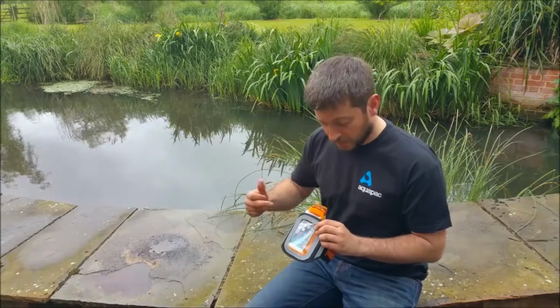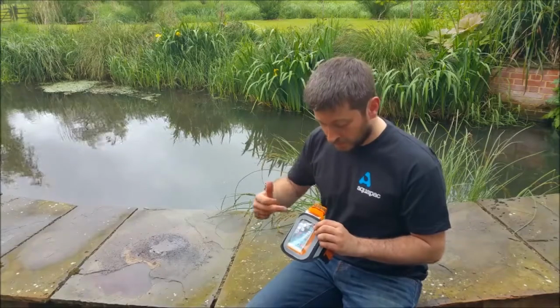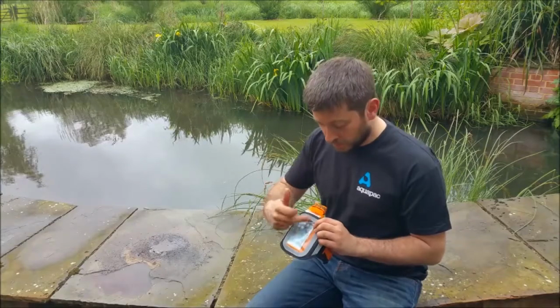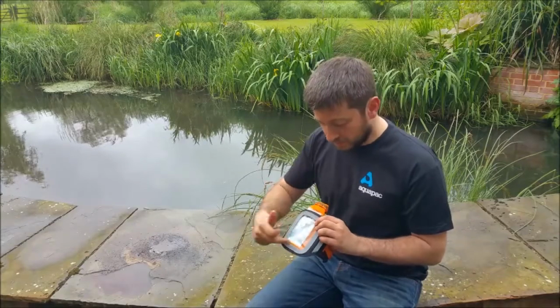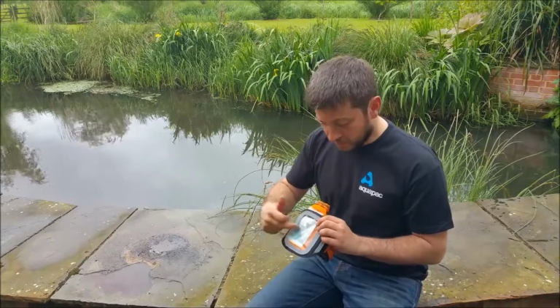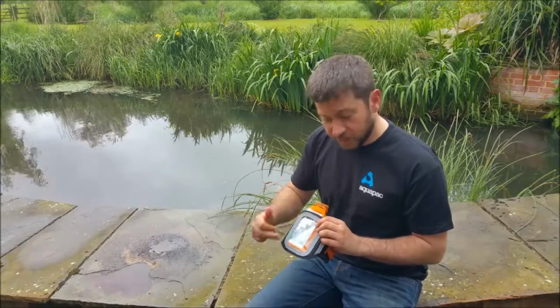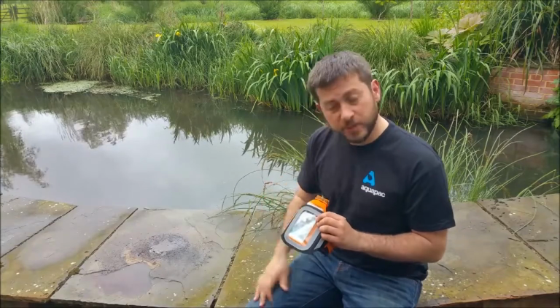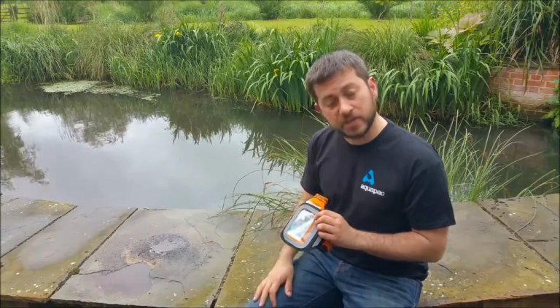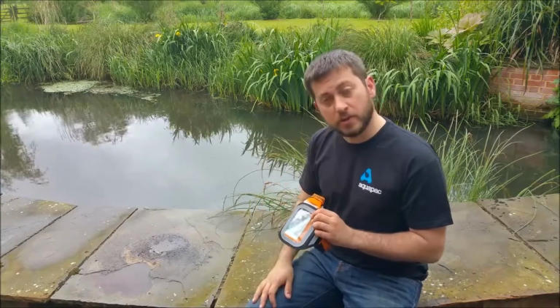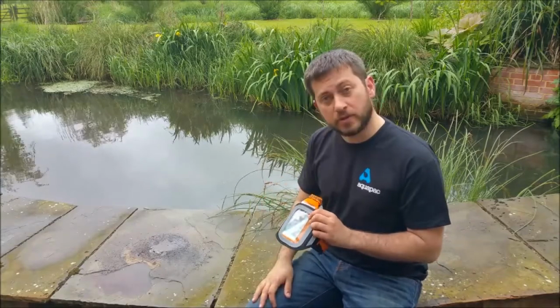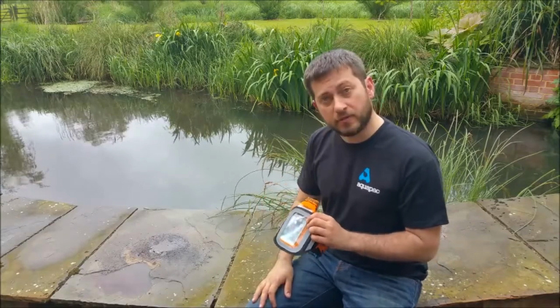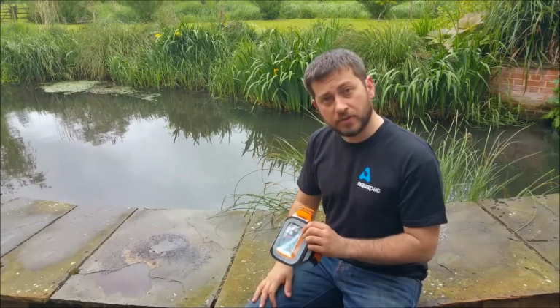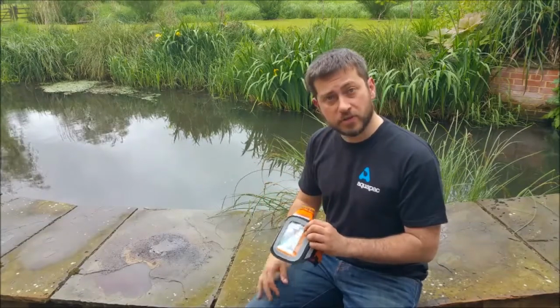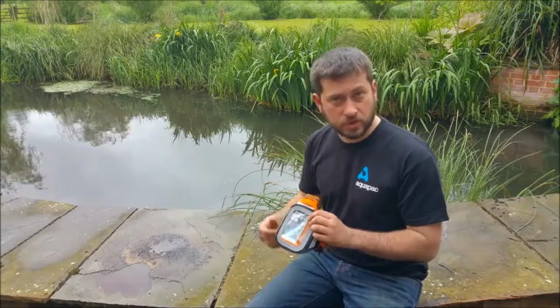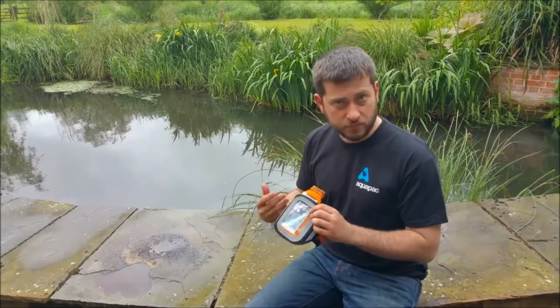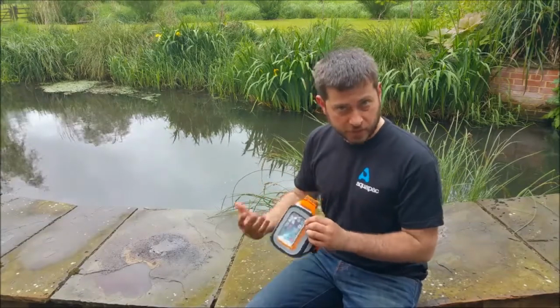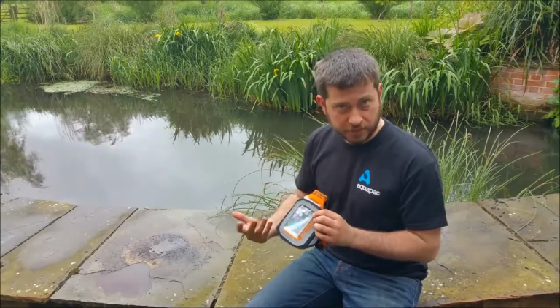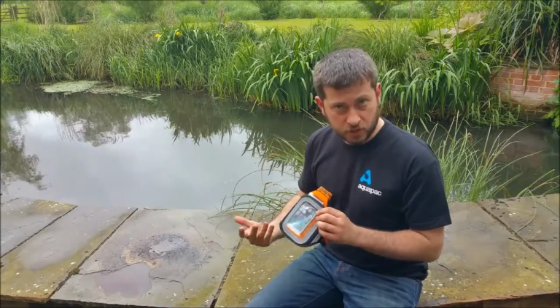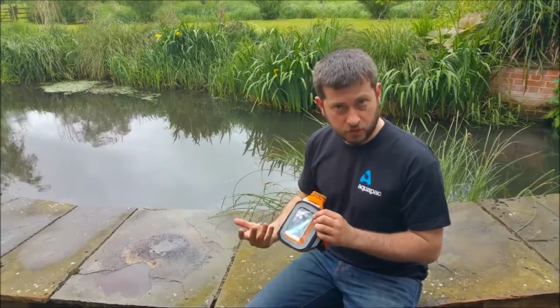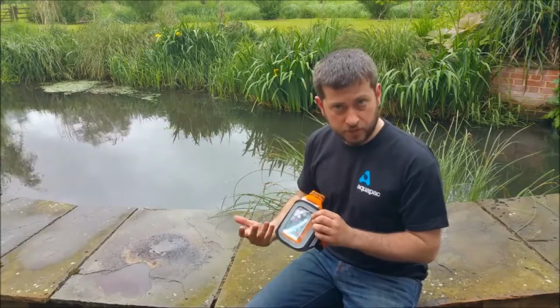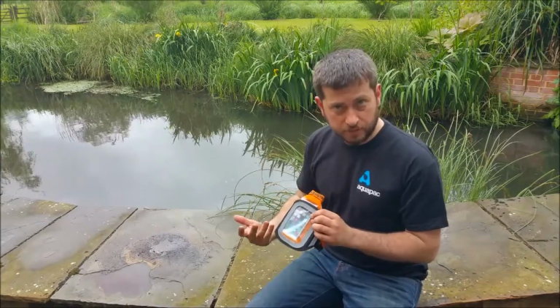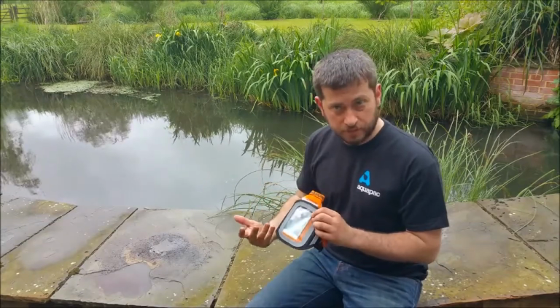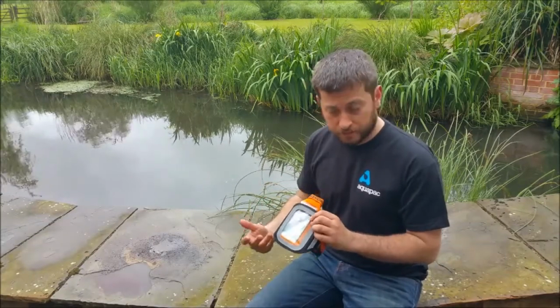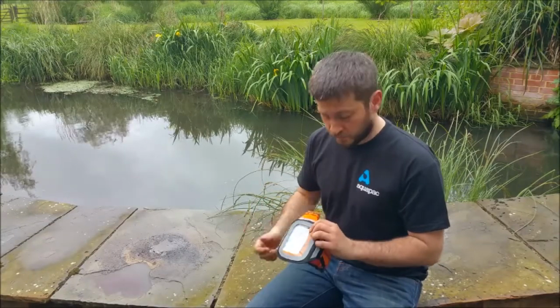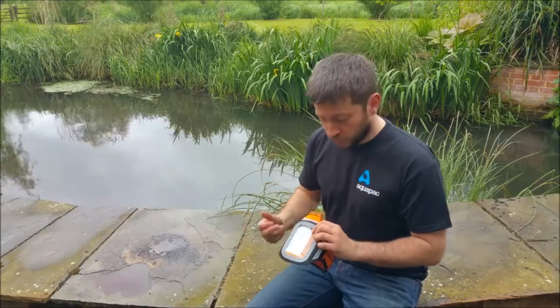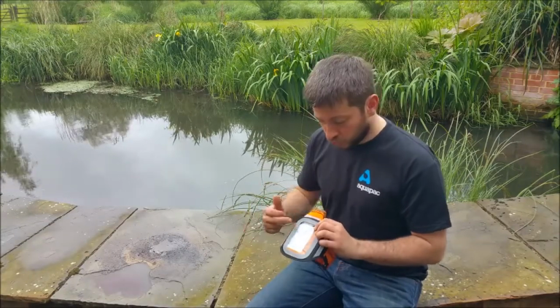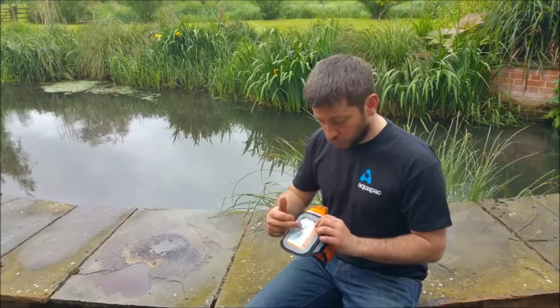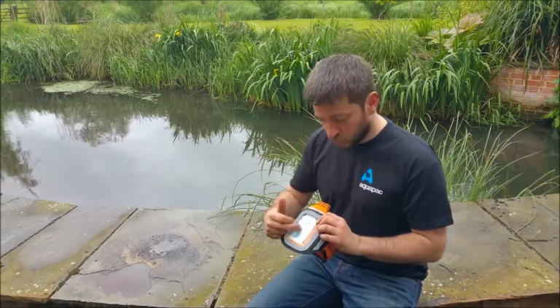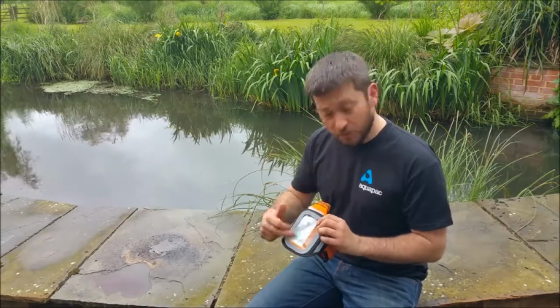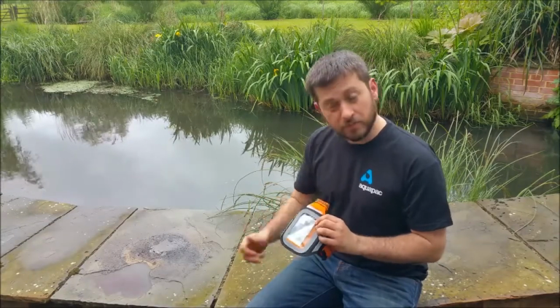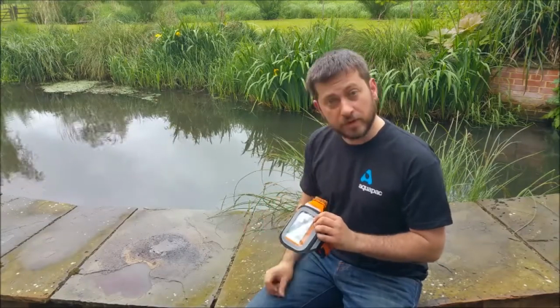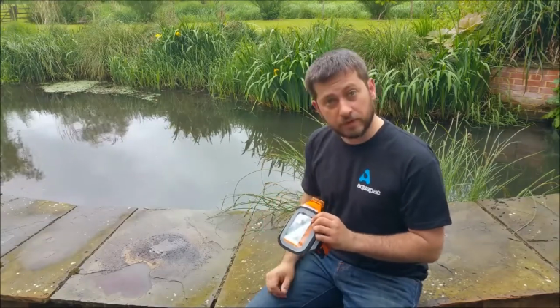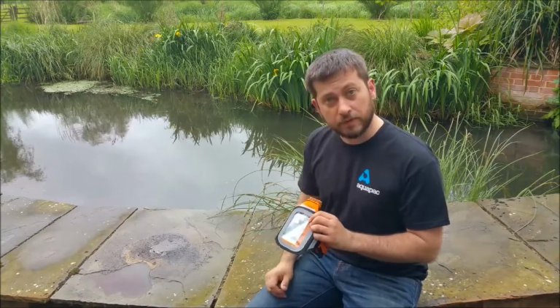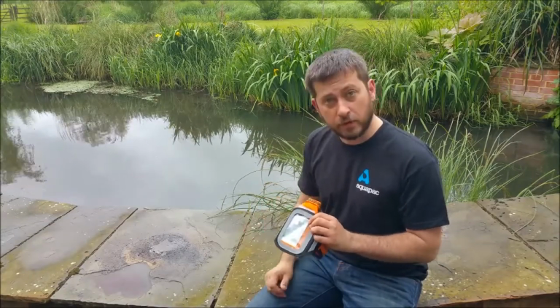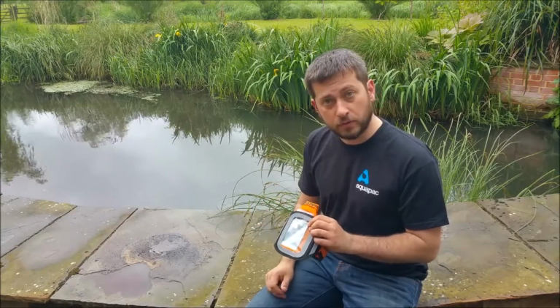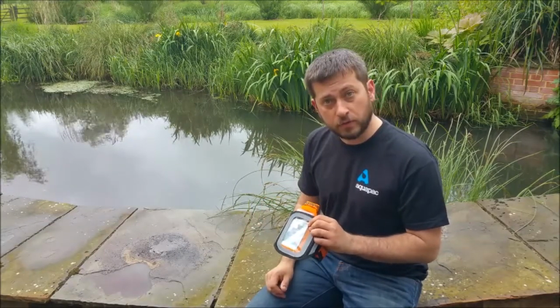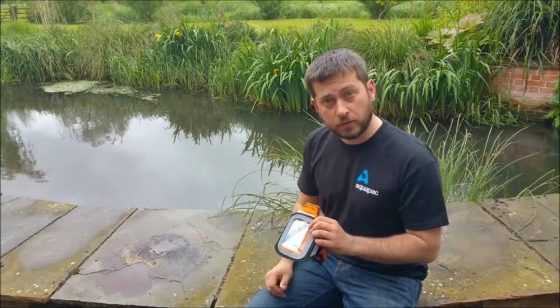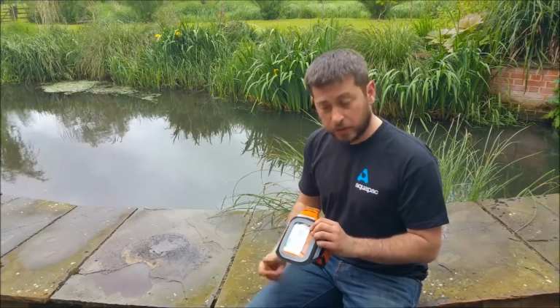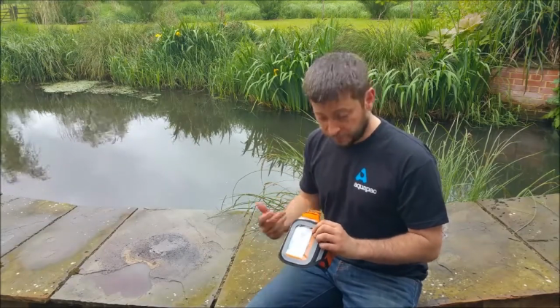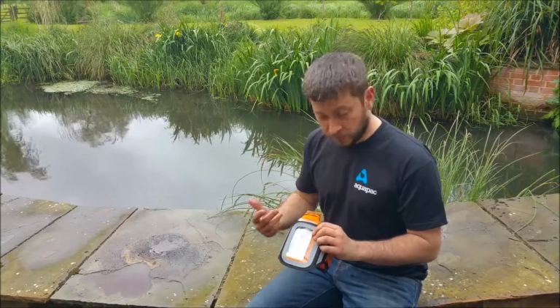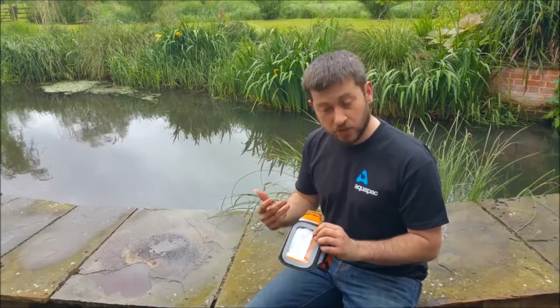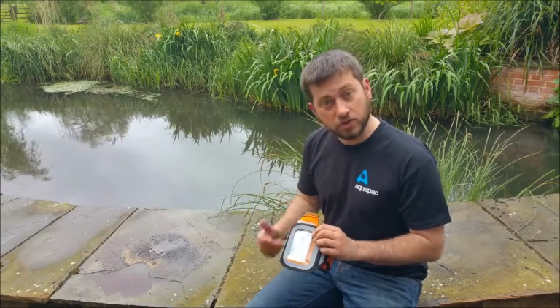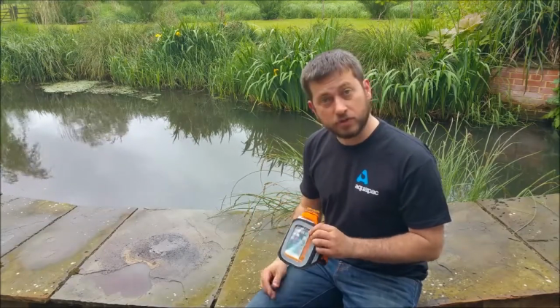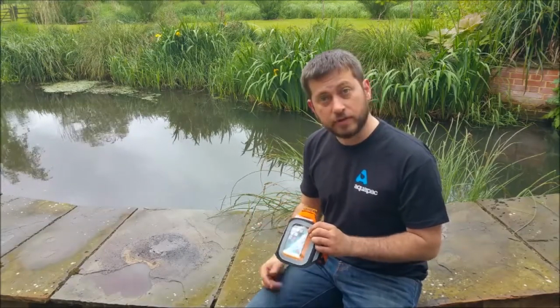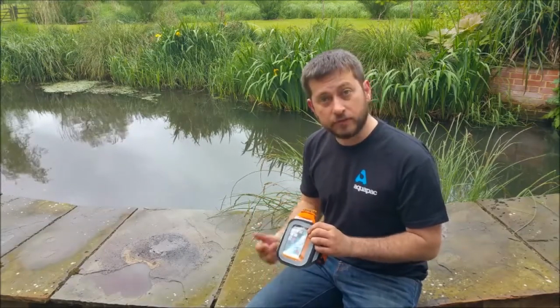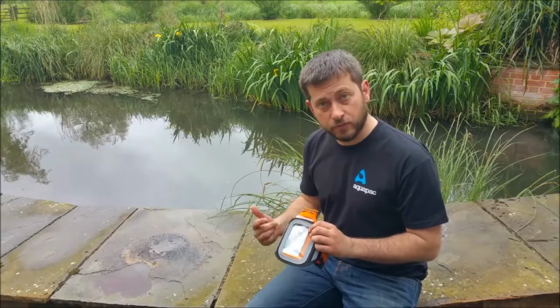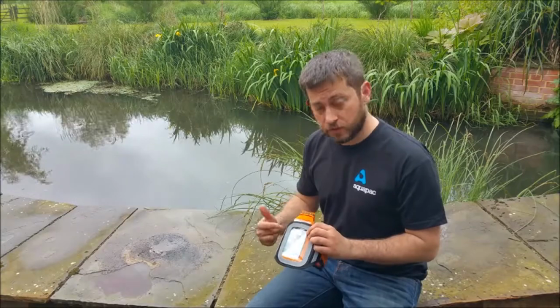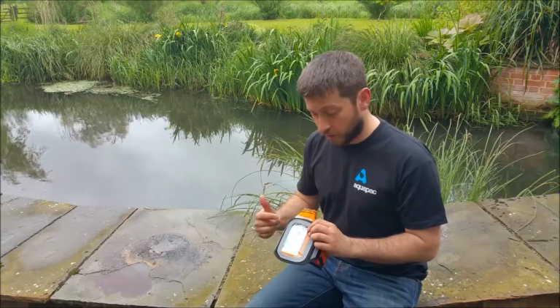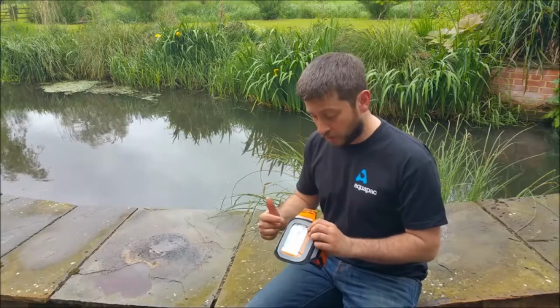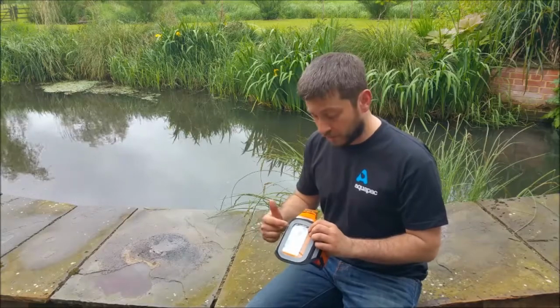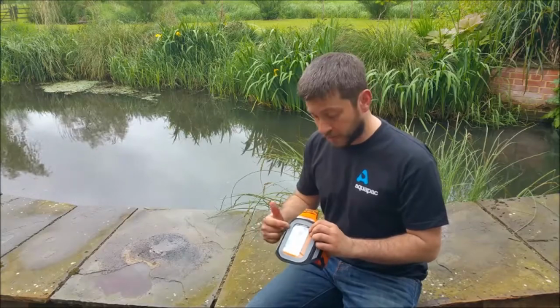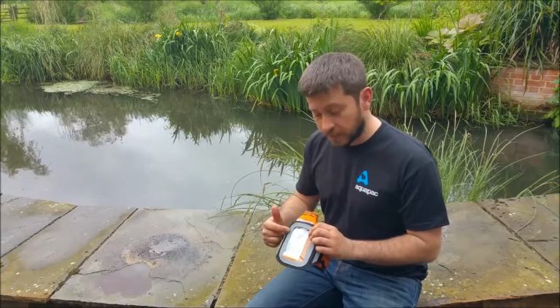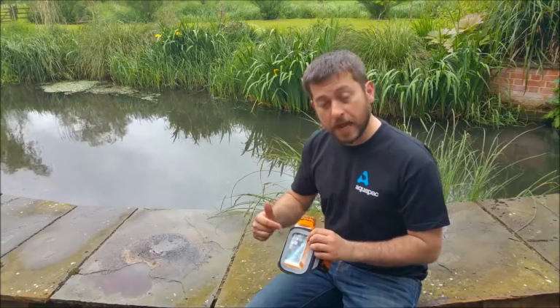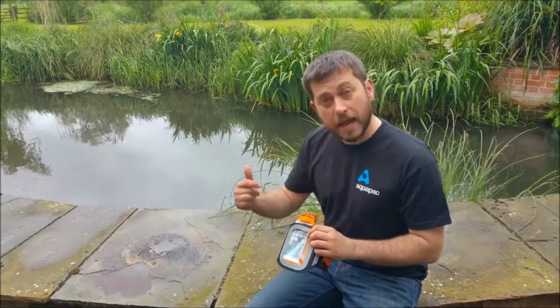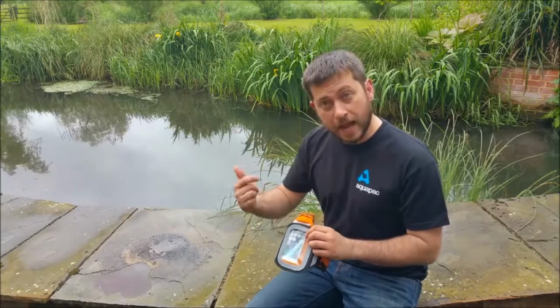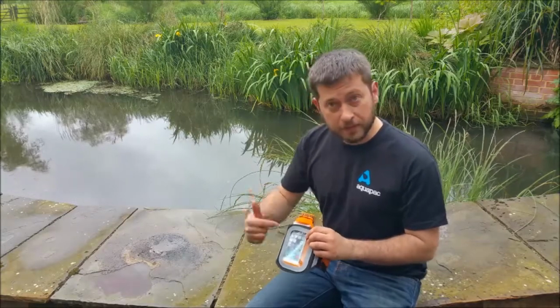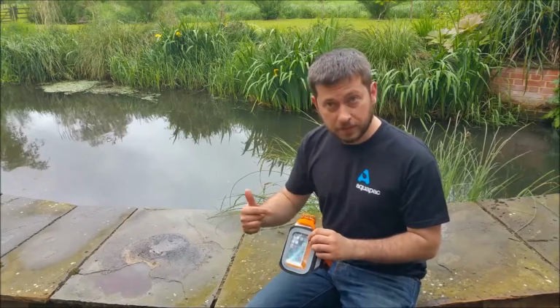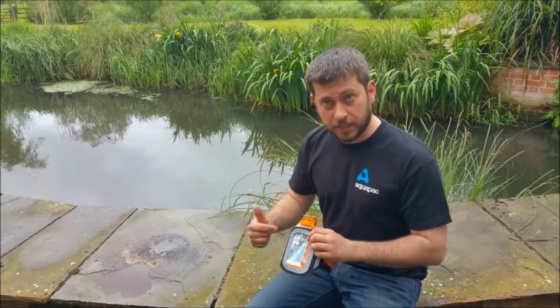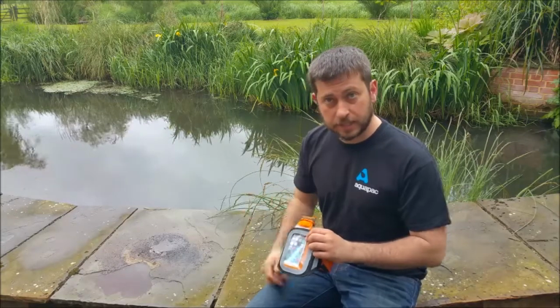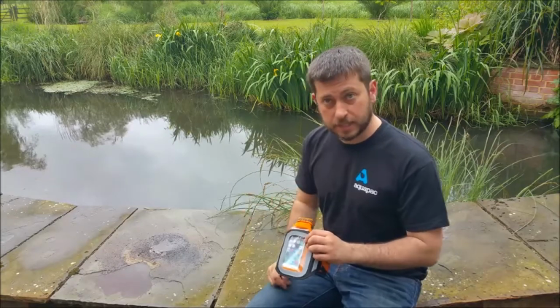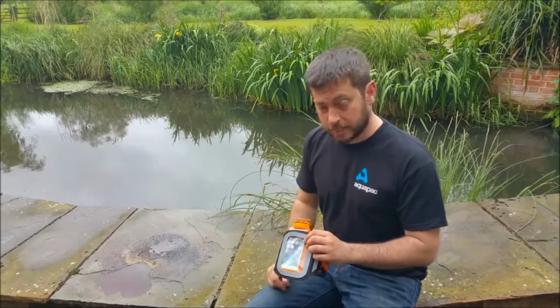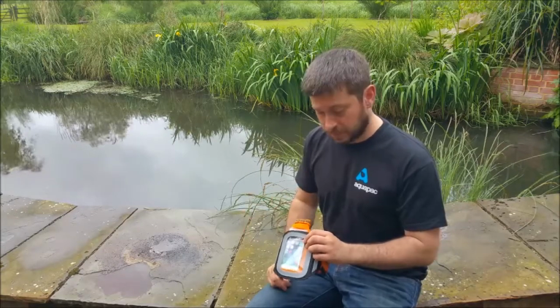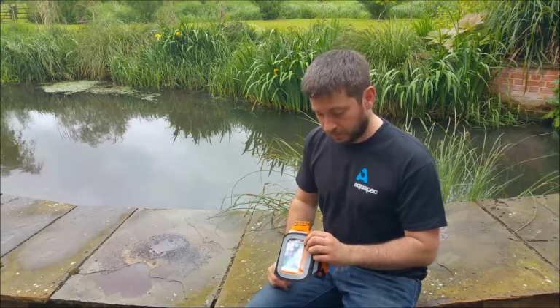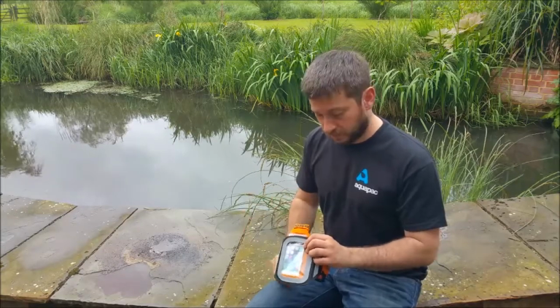We have a clear window in the front so you can read the screen. You can also operate the phone, even a touch screen, through the armband and the case itself.